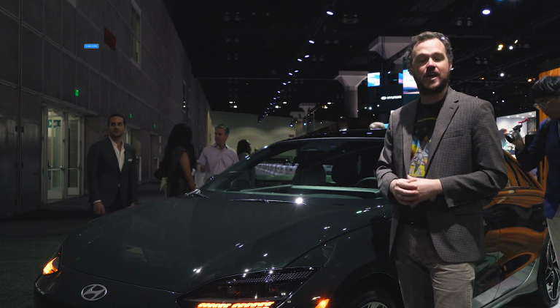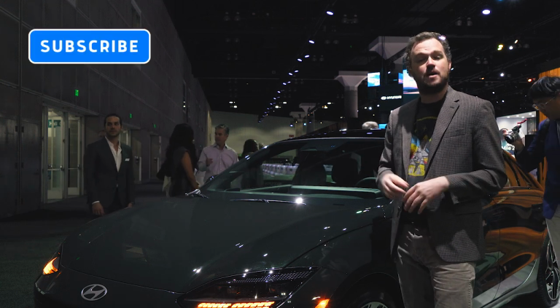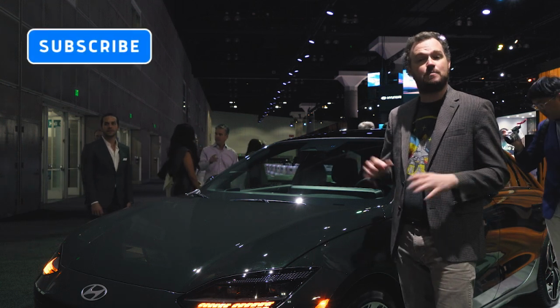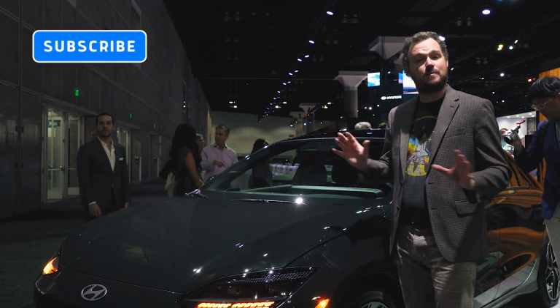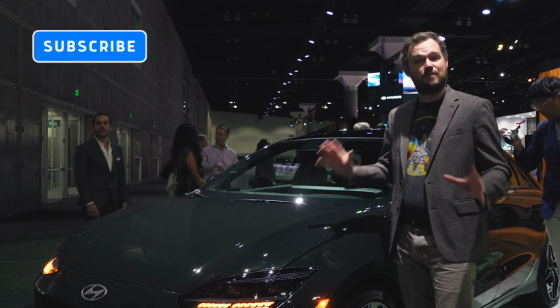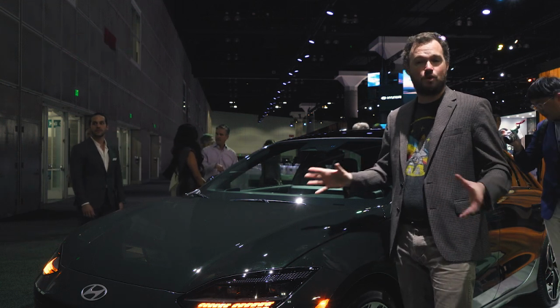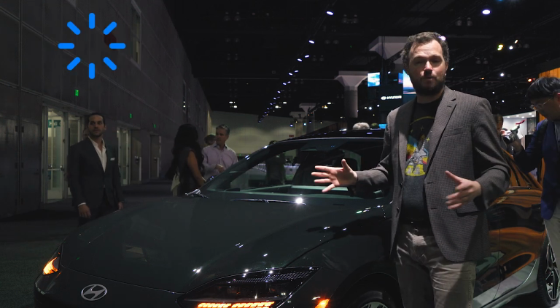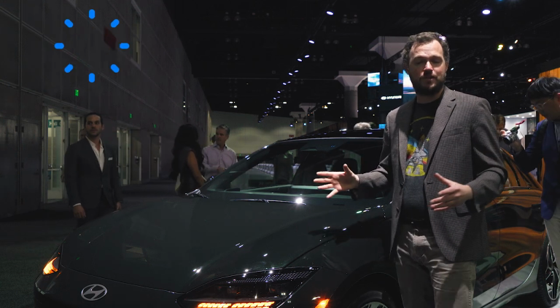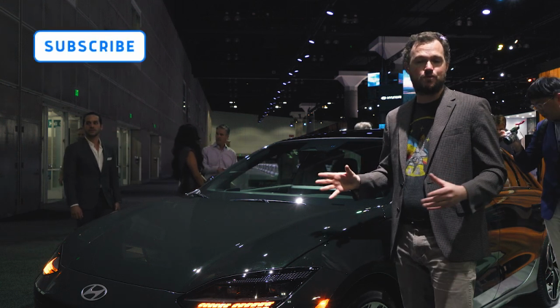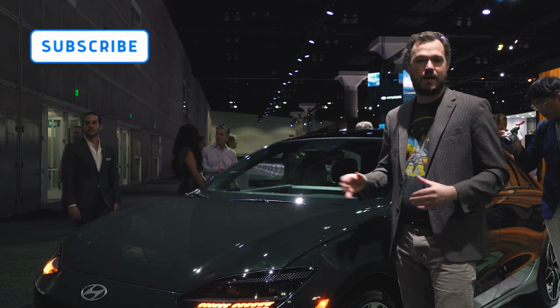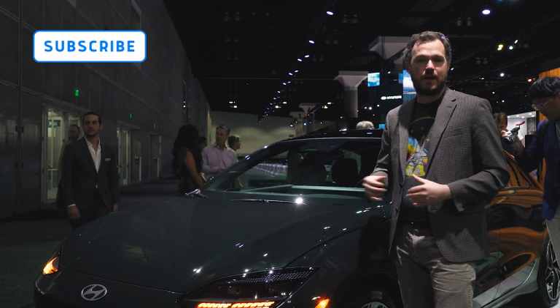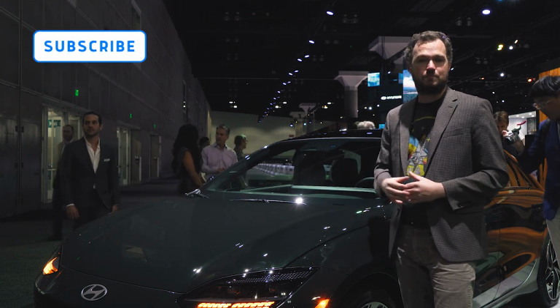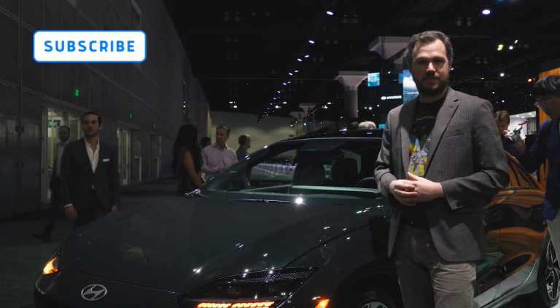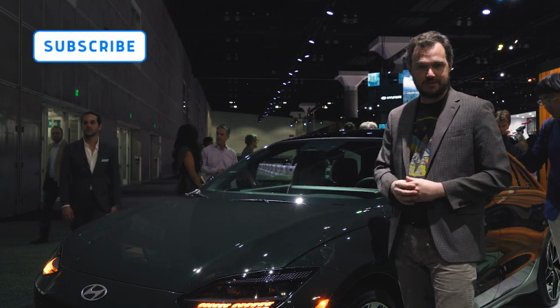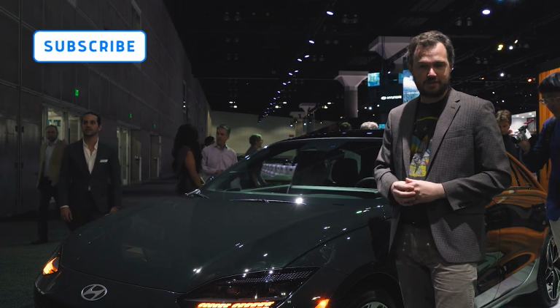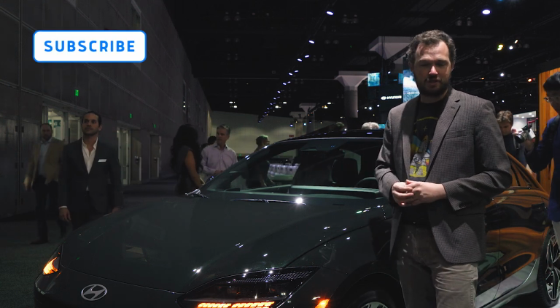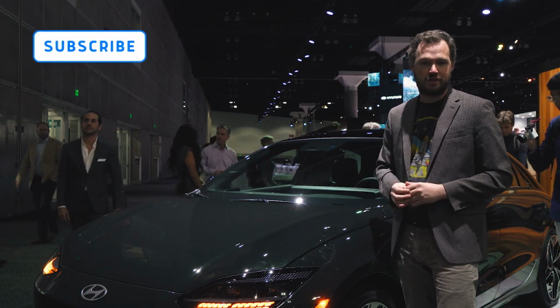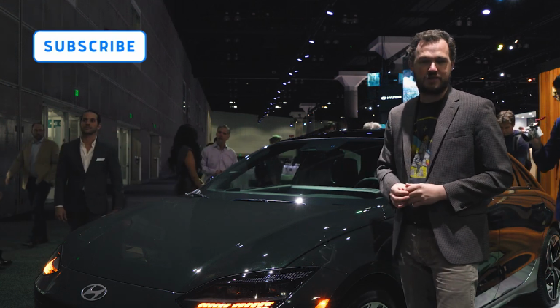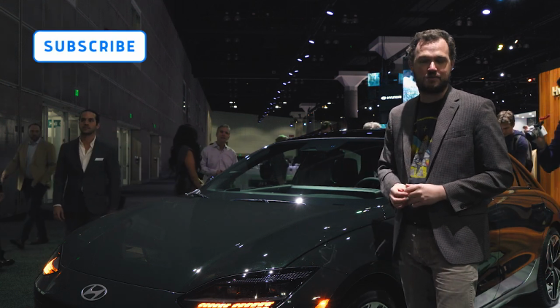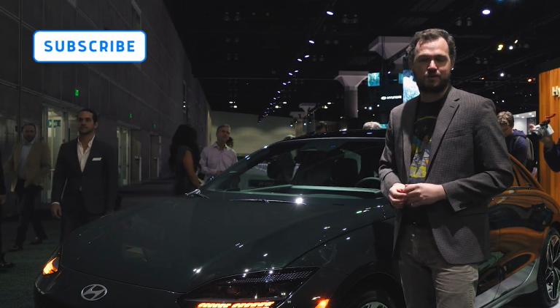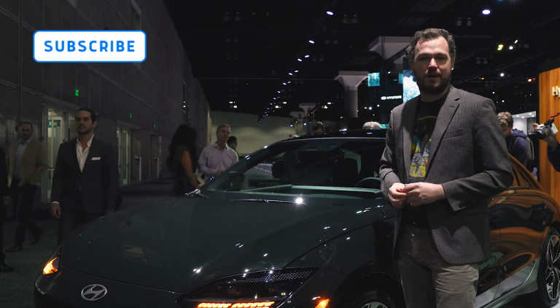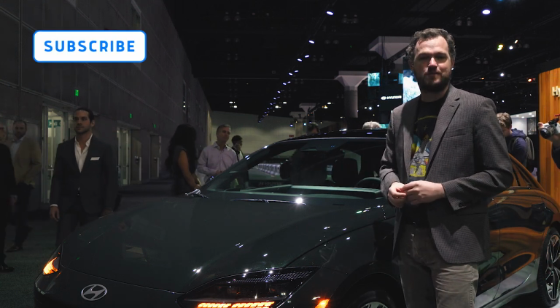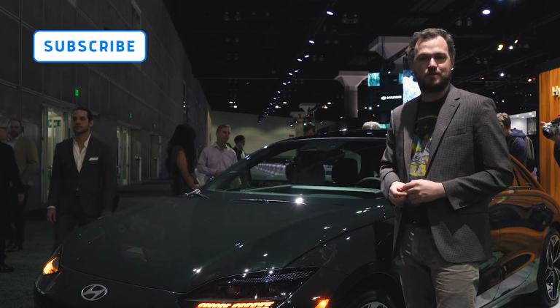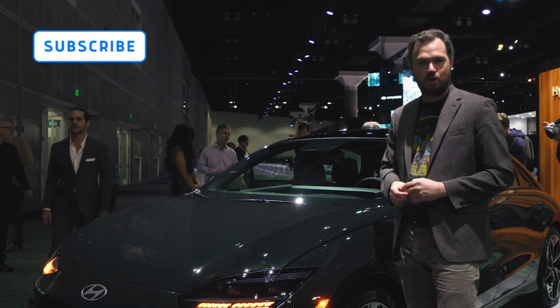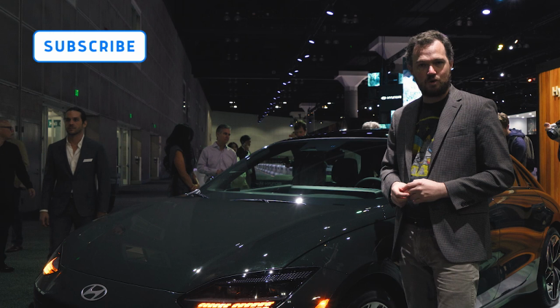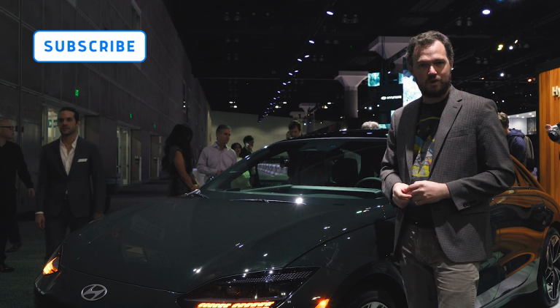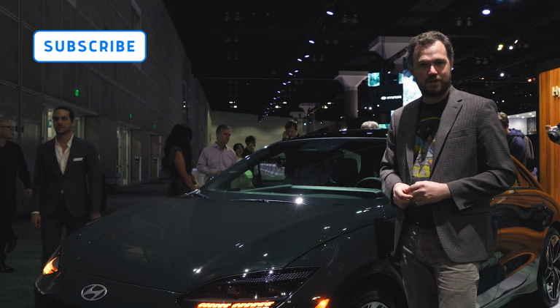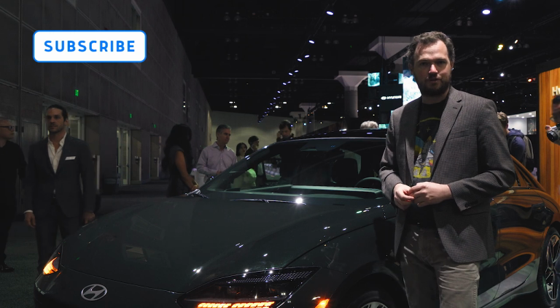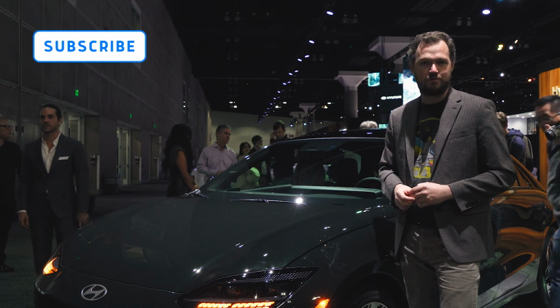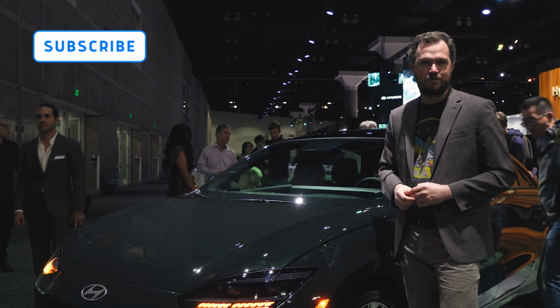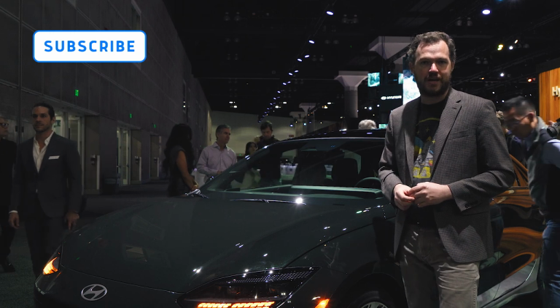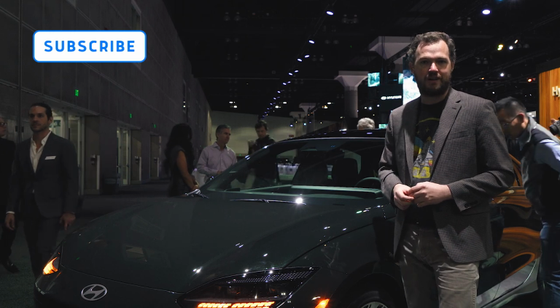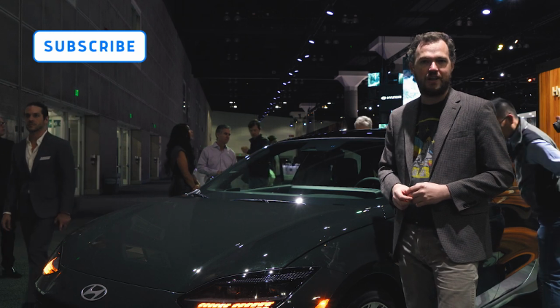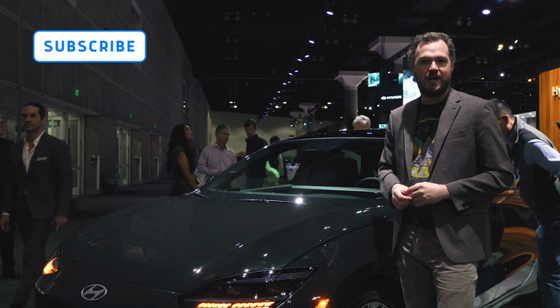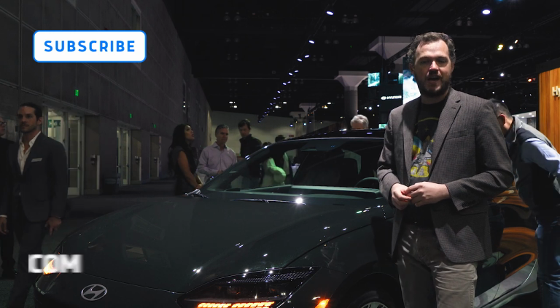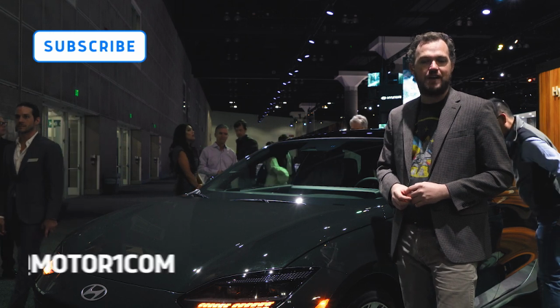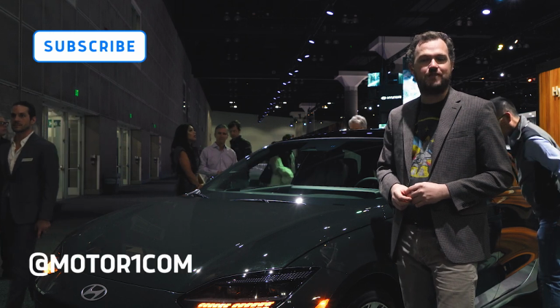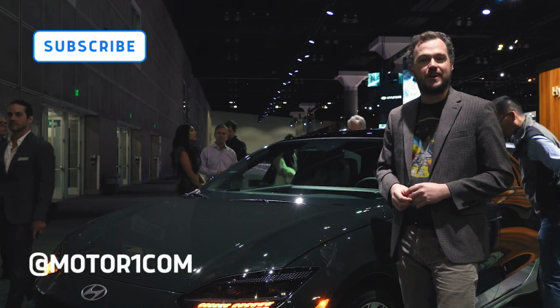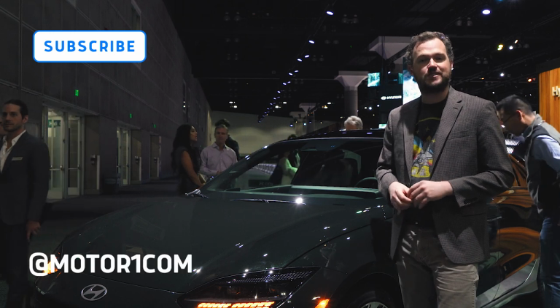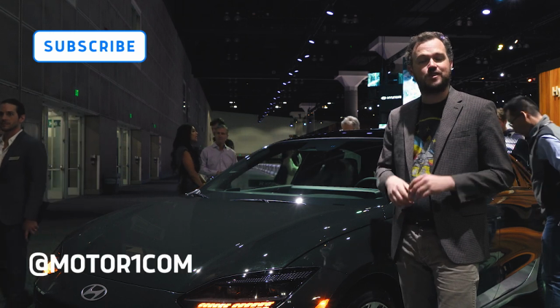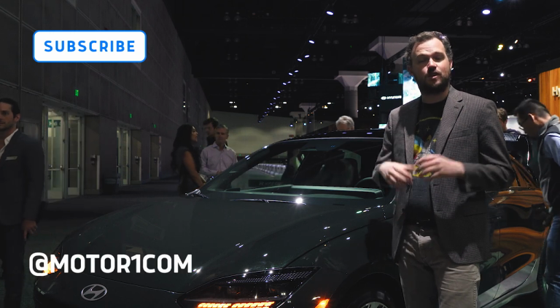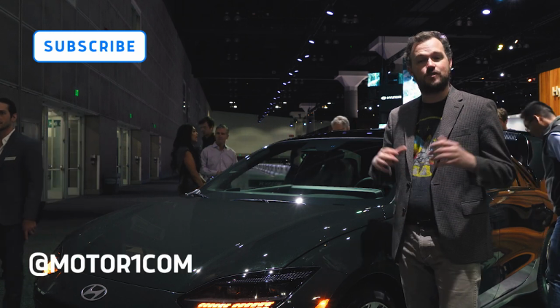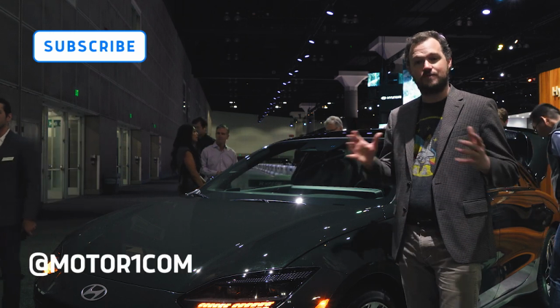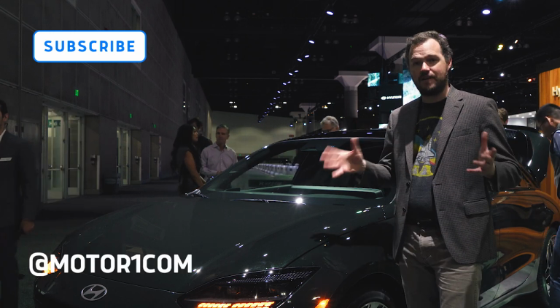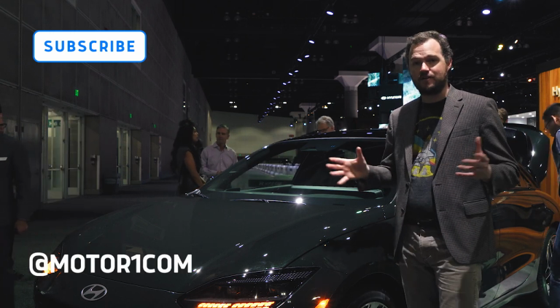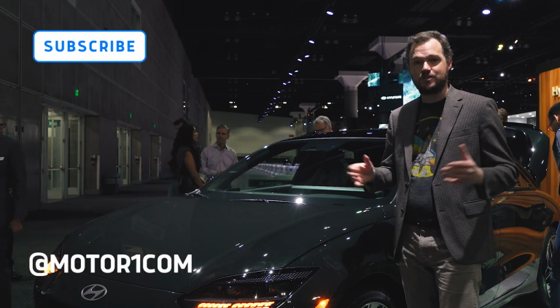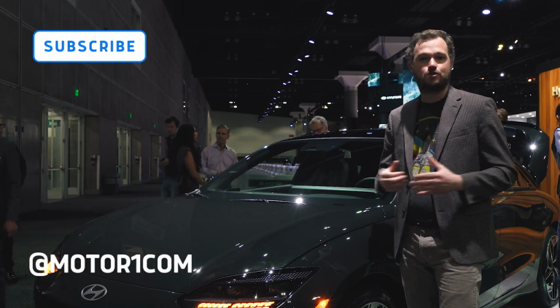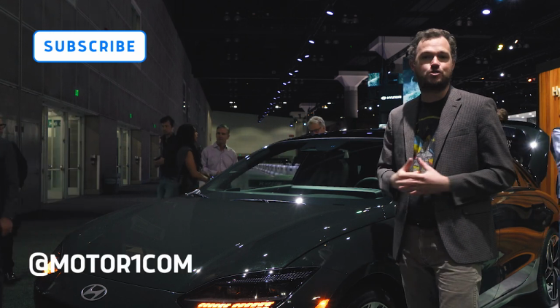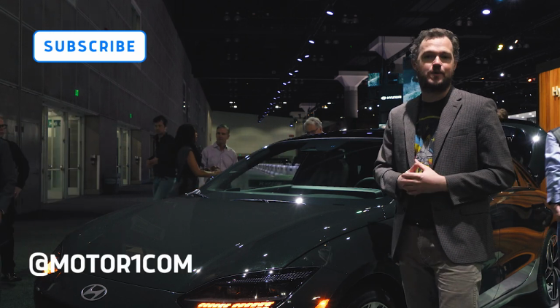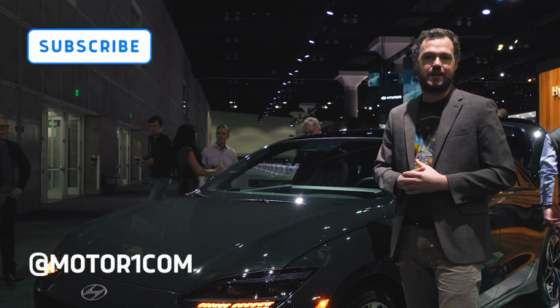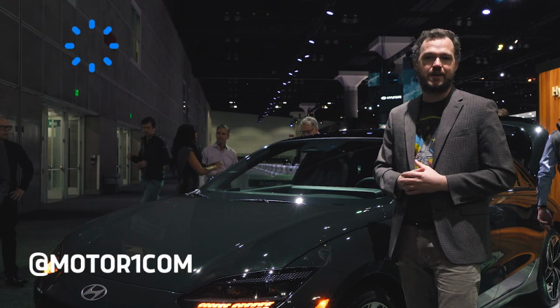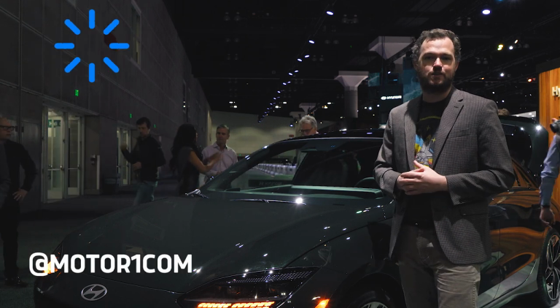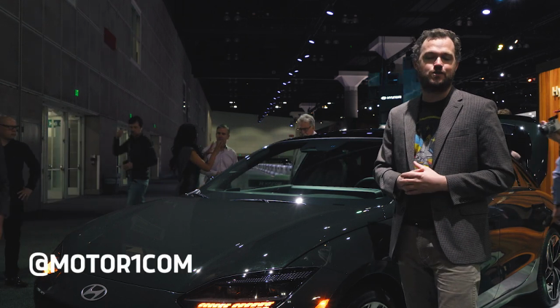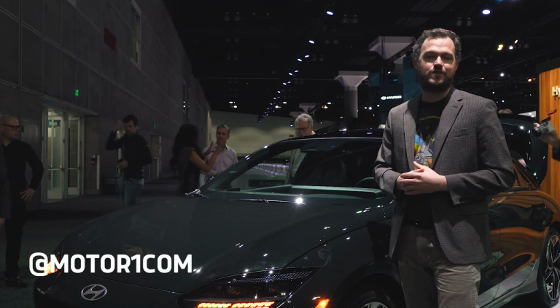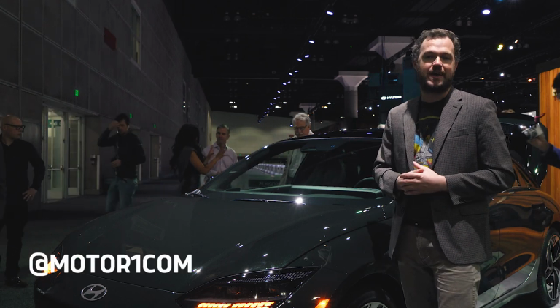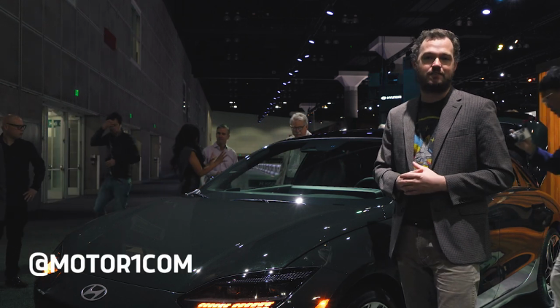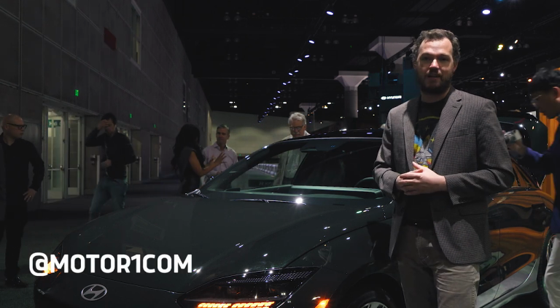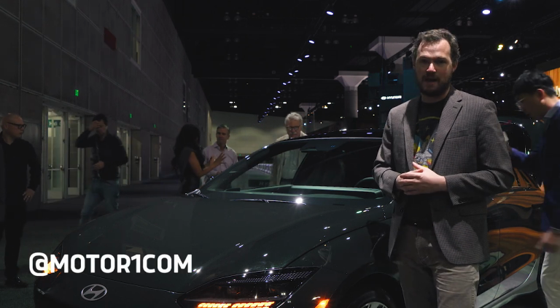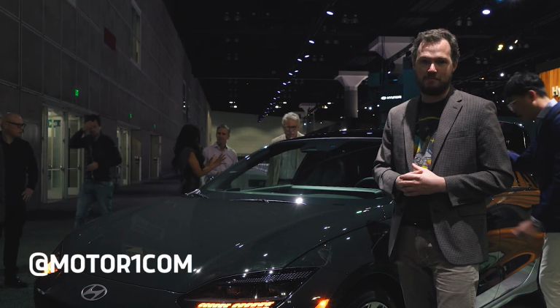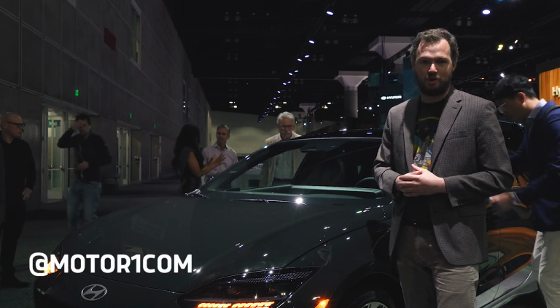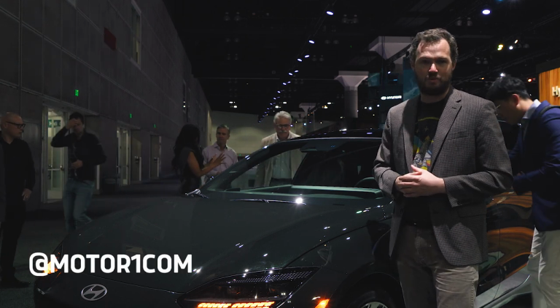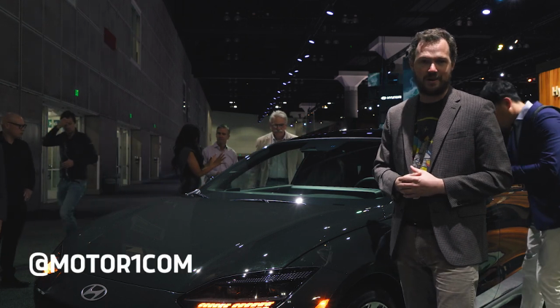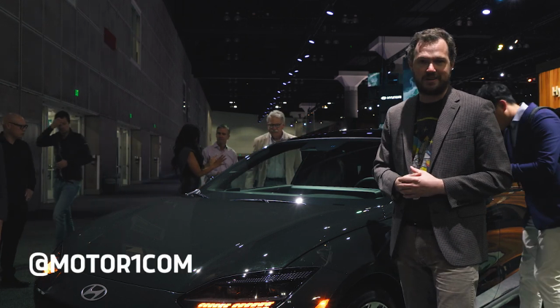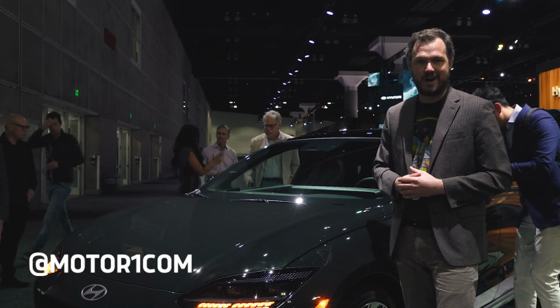I'm really excited to dig in and look a little bit closer at this thing. But before we do that, please be sure to subscribe to the MotorOne YouTube channel and find us on all of your favorite social media using the handle at MotorOne.com.